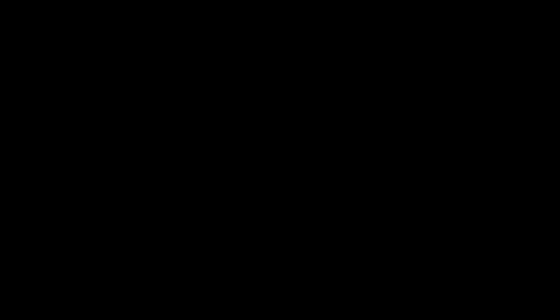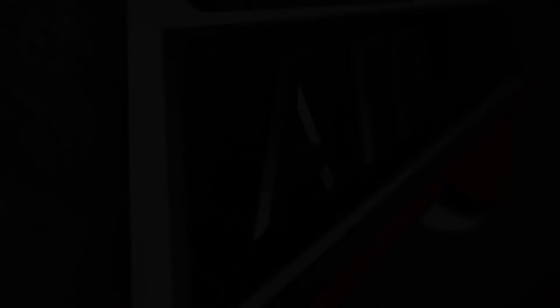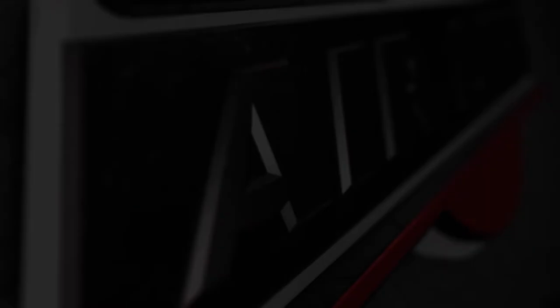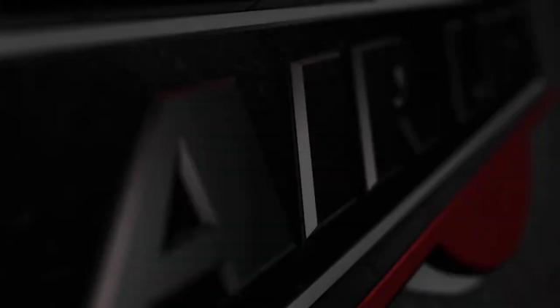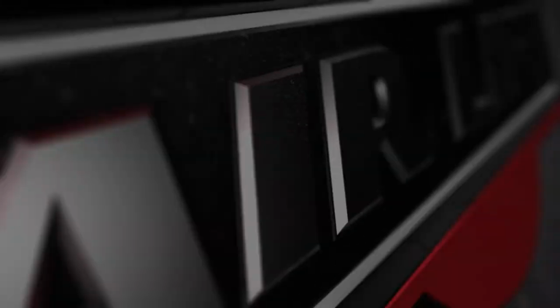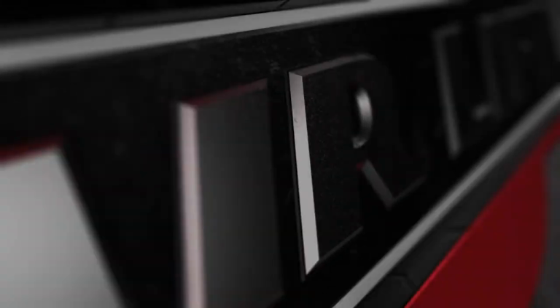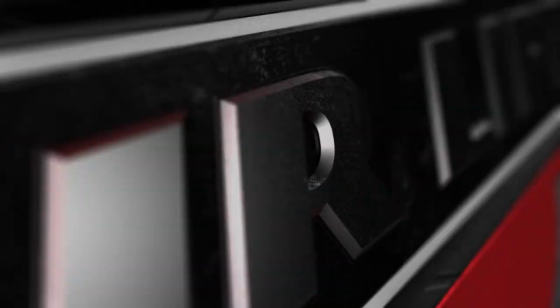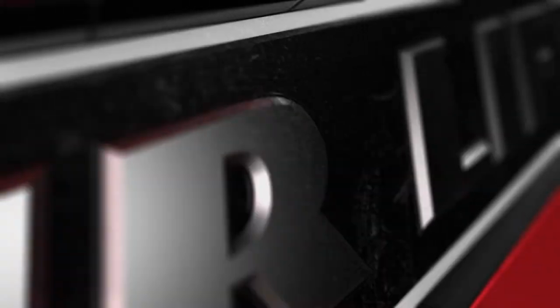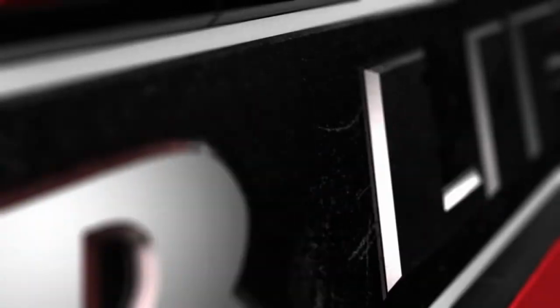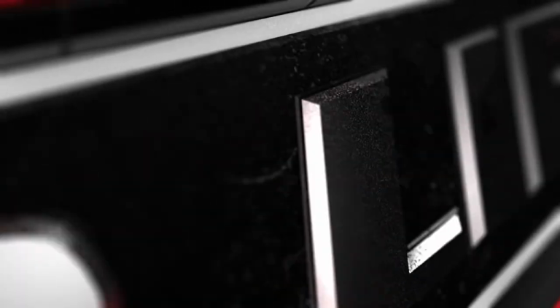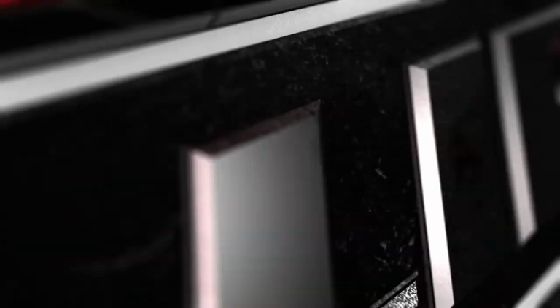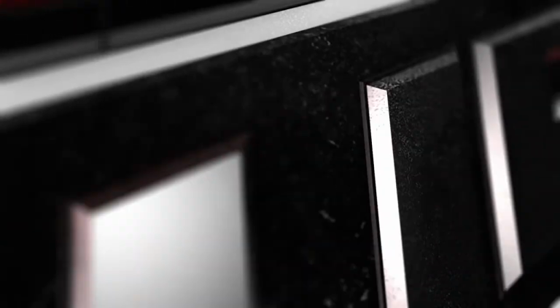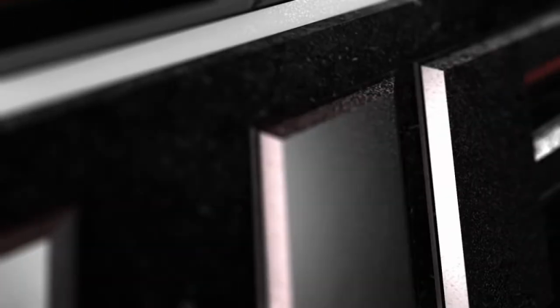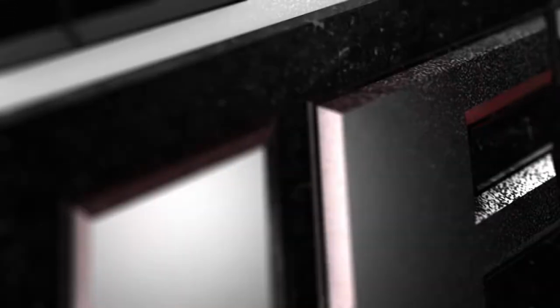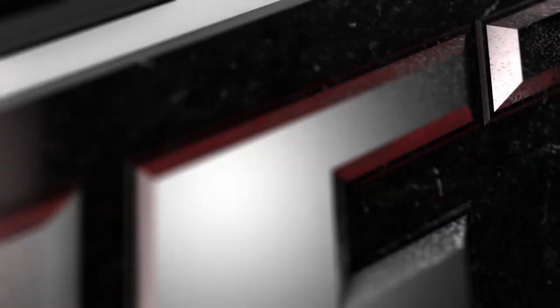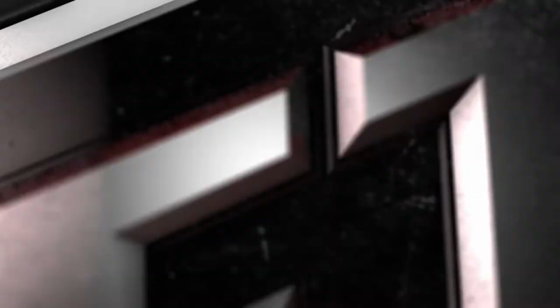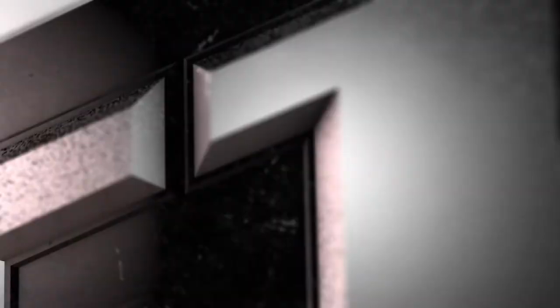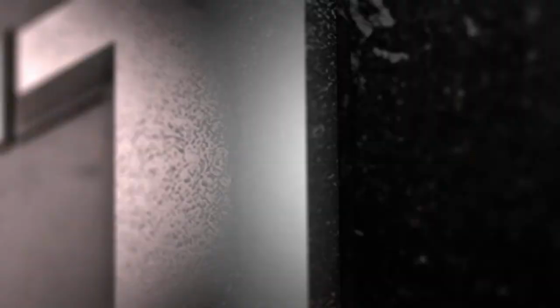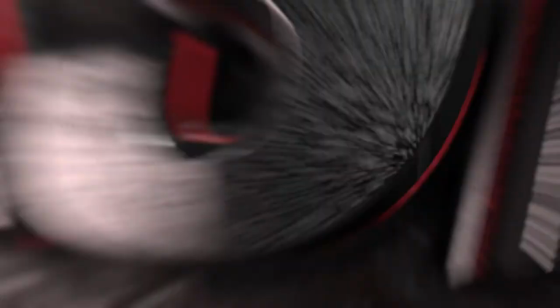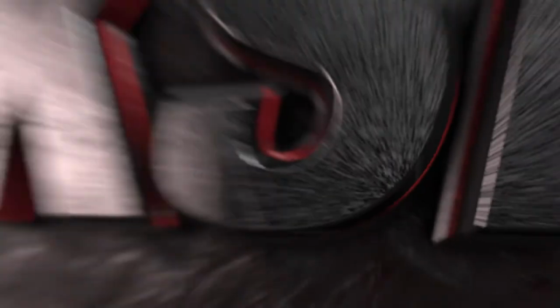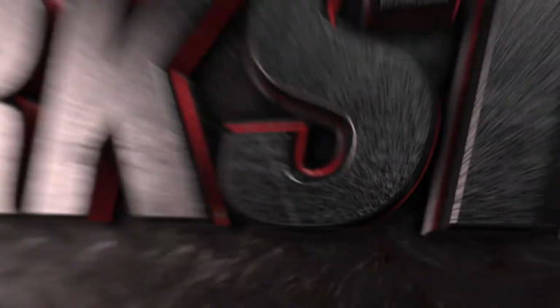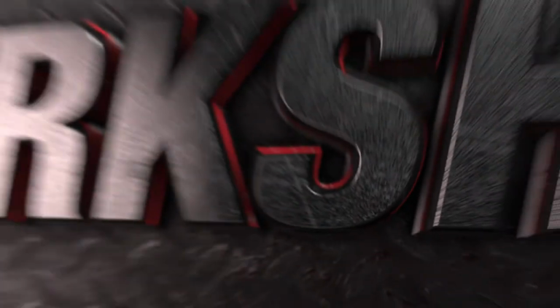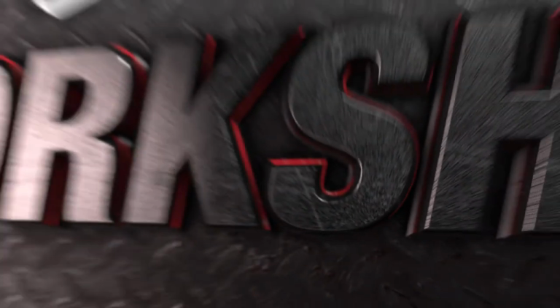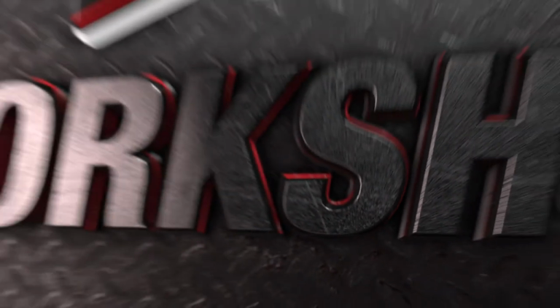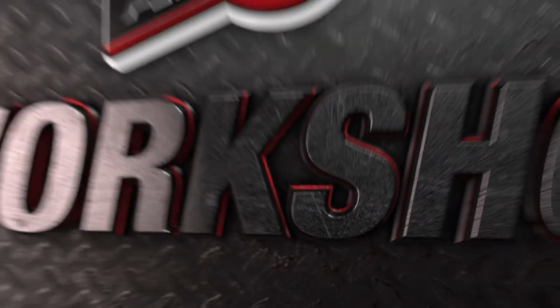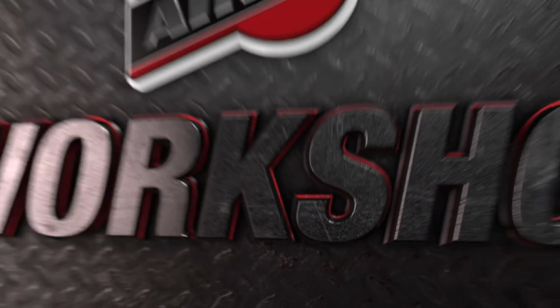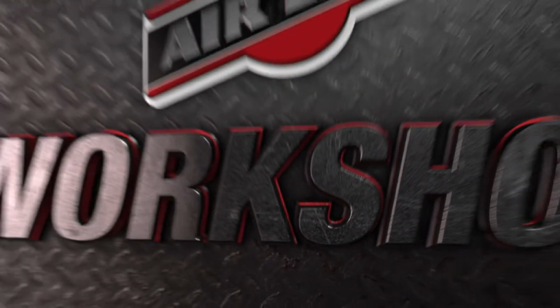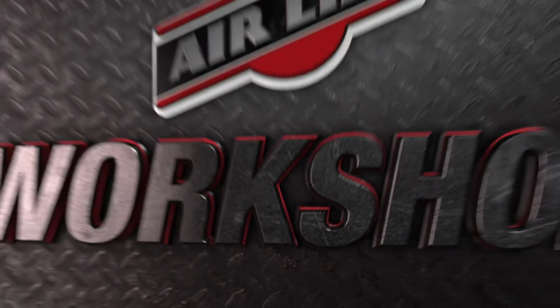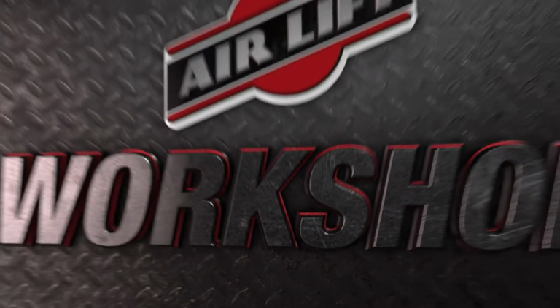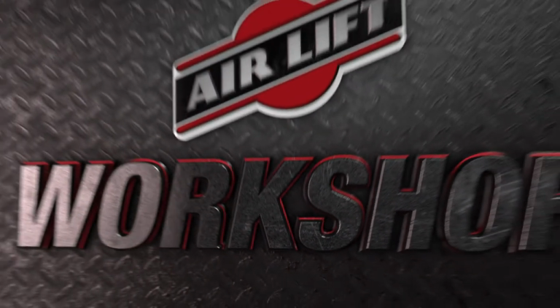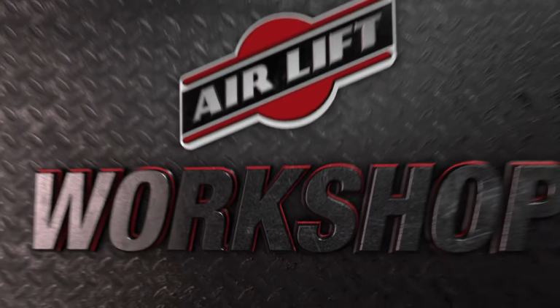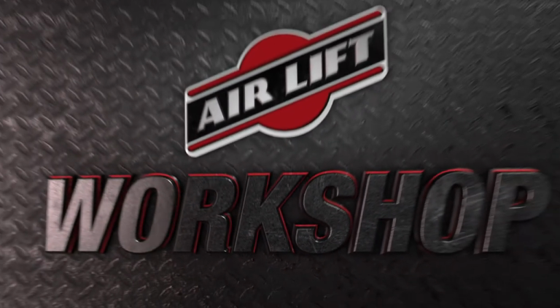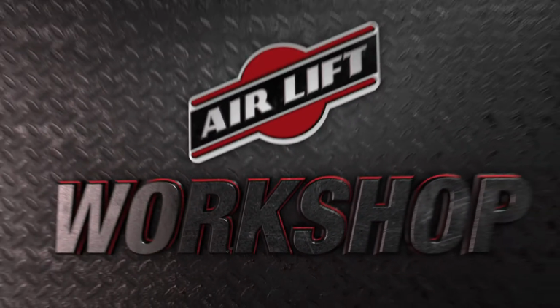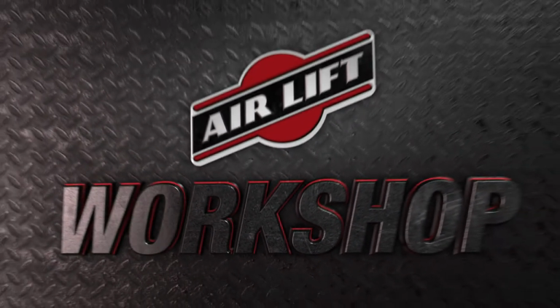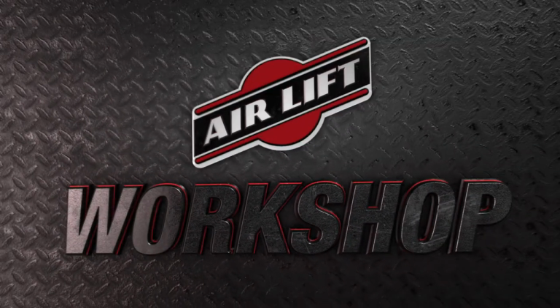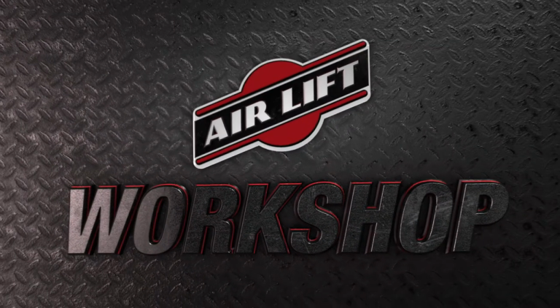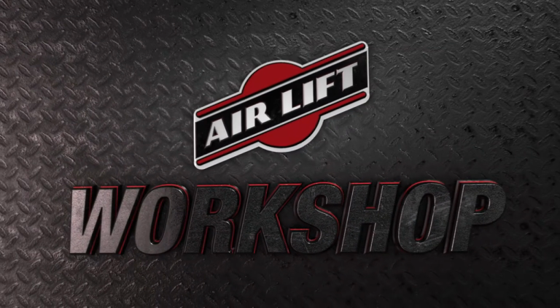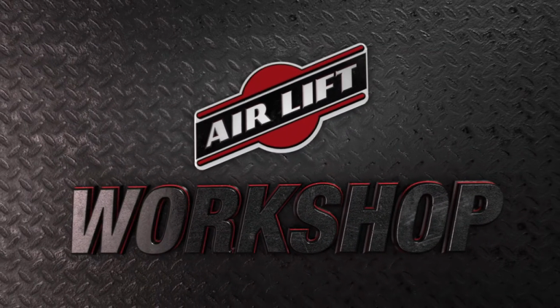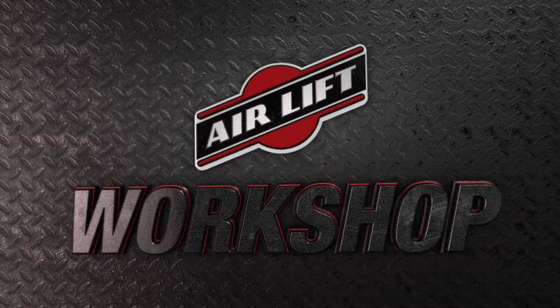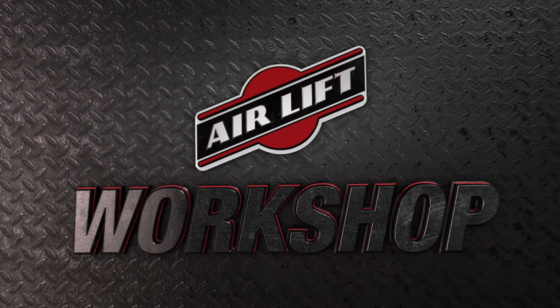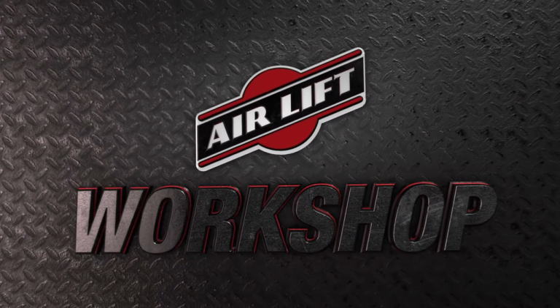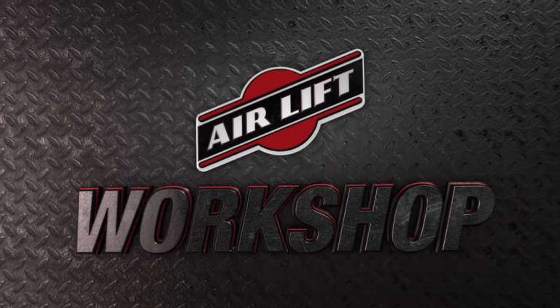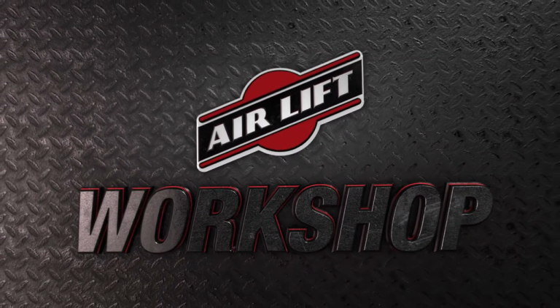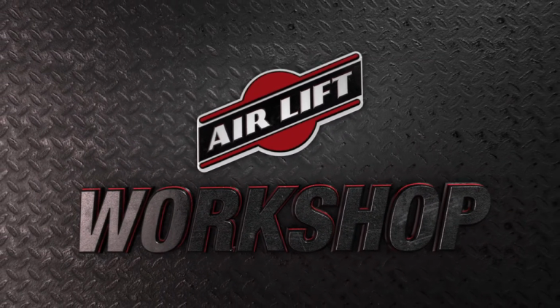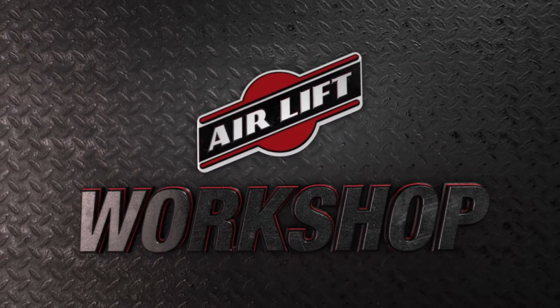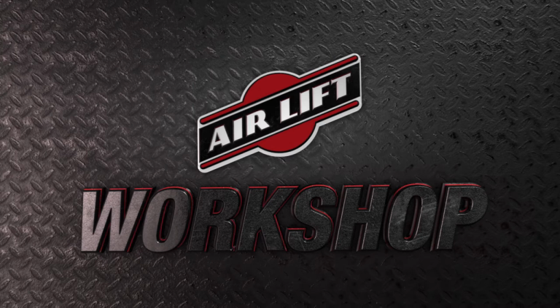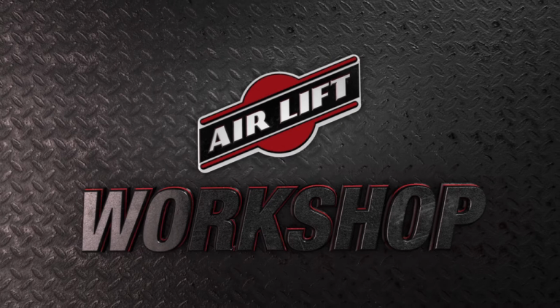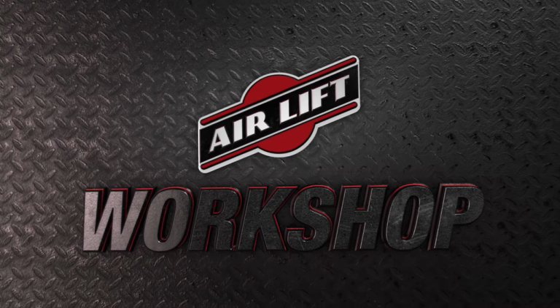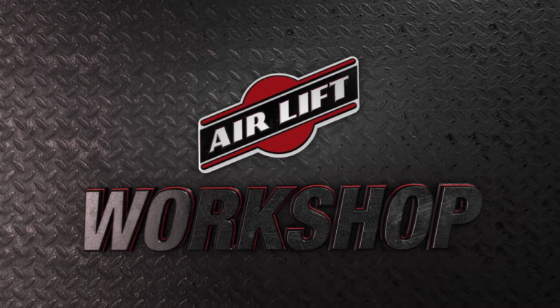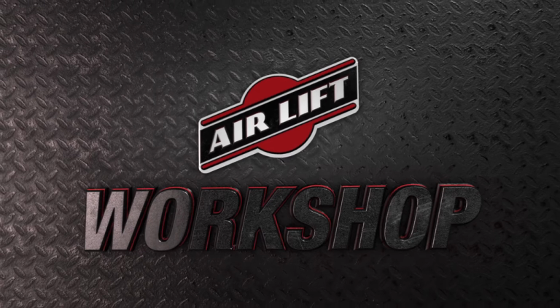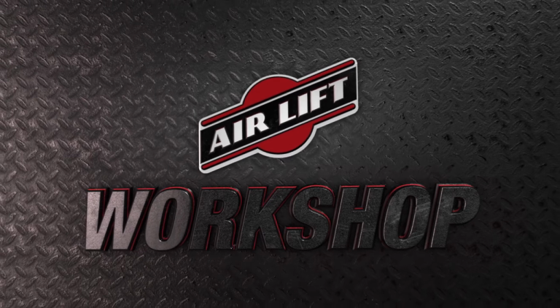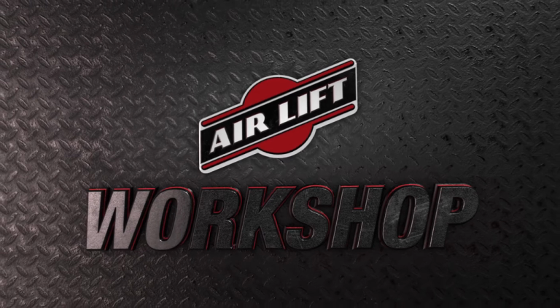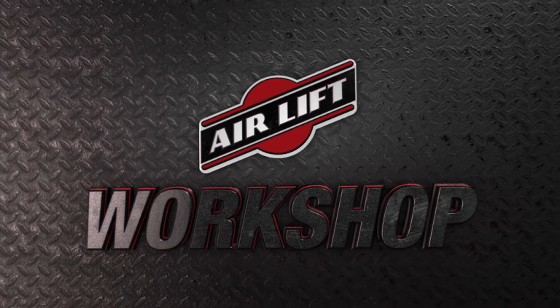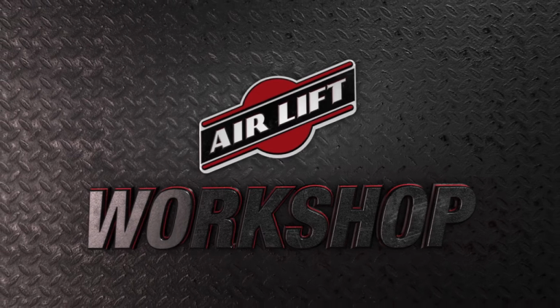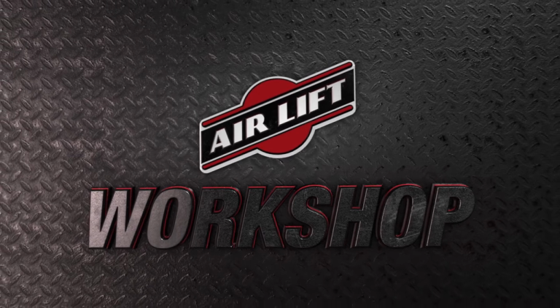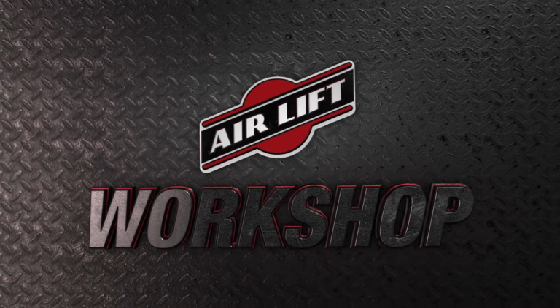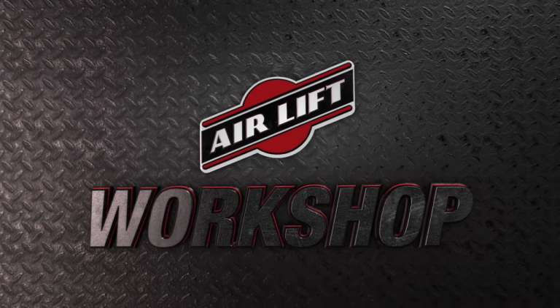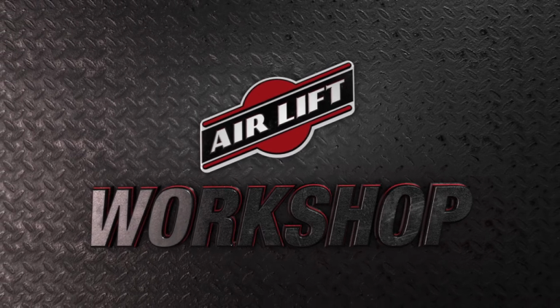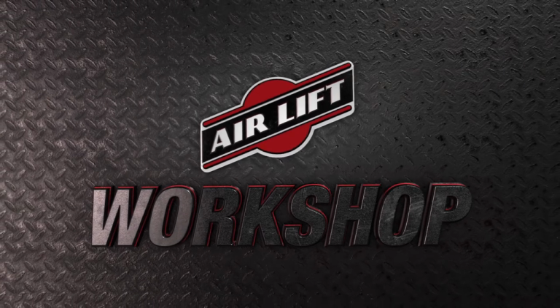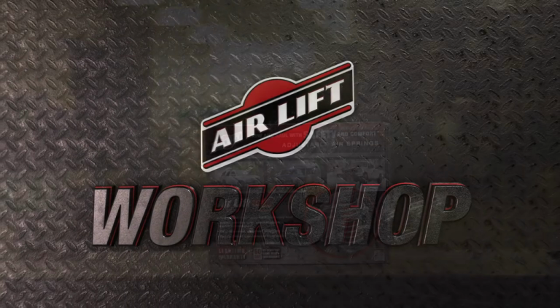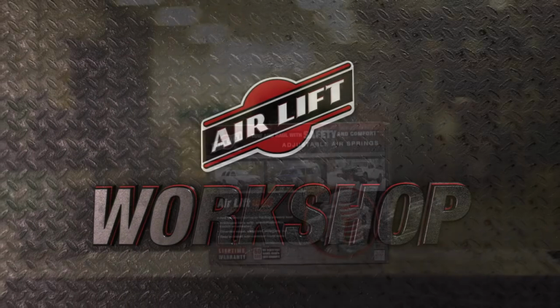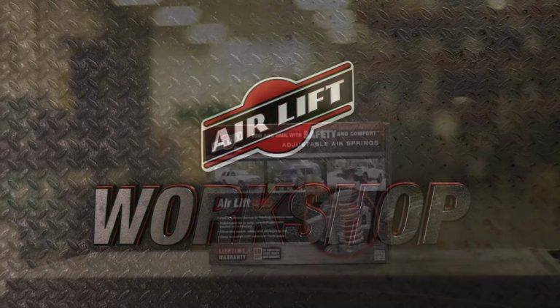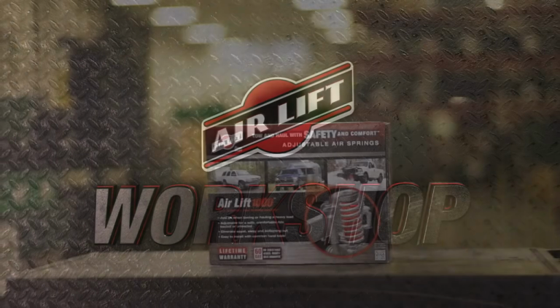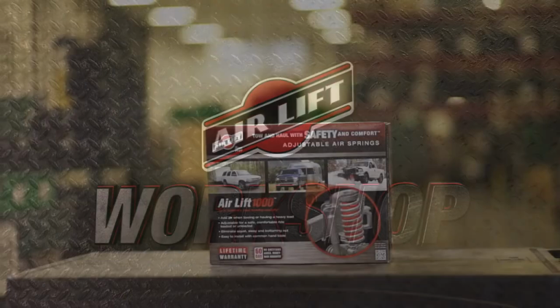Welcome to the Airlift Workshop, where you get expertise from the air suspension specialists, keeping you on the road and in top condition.